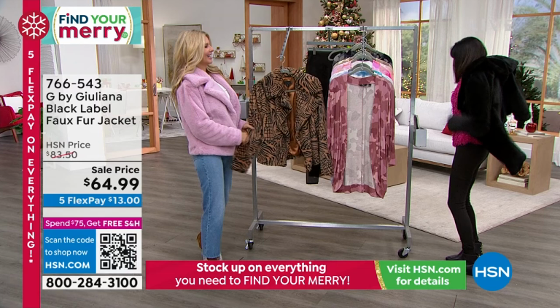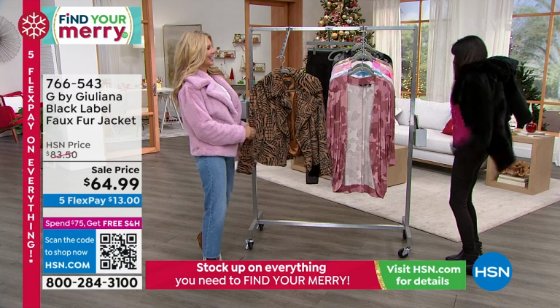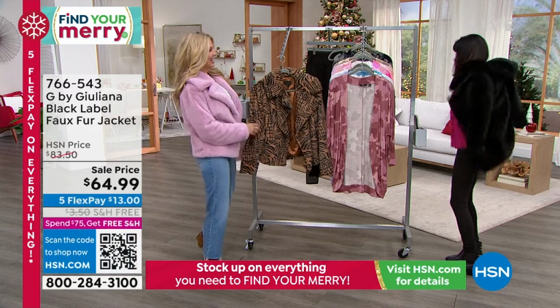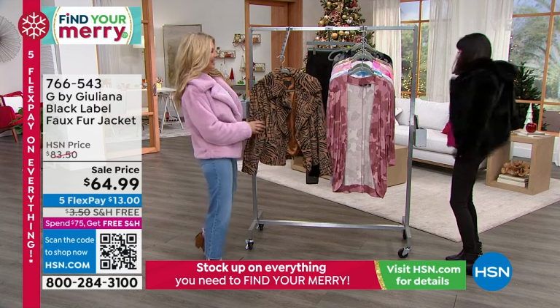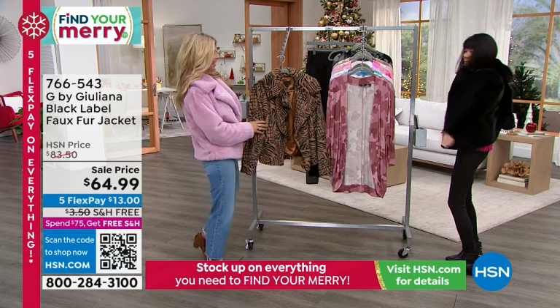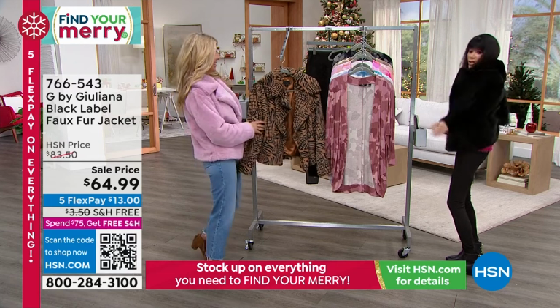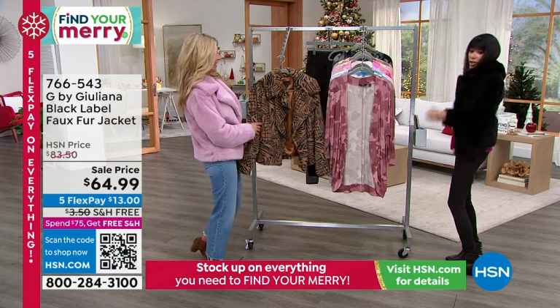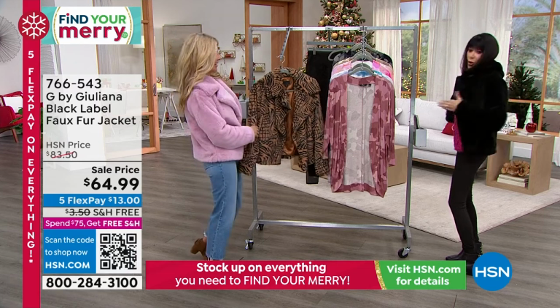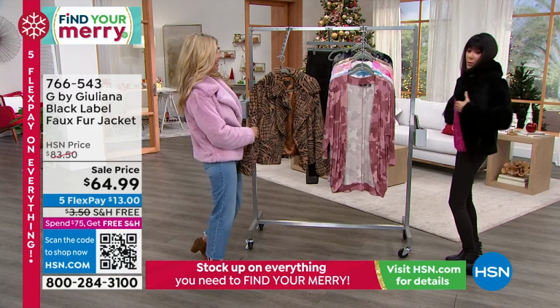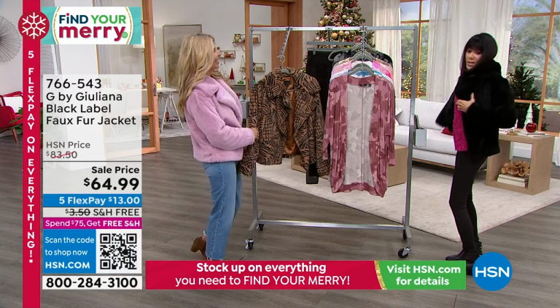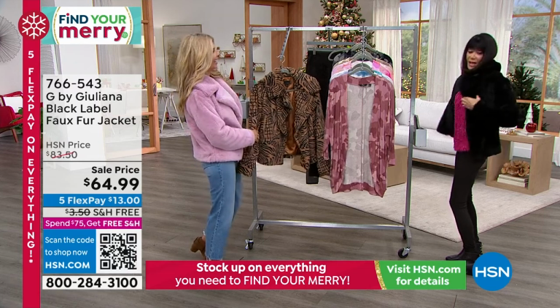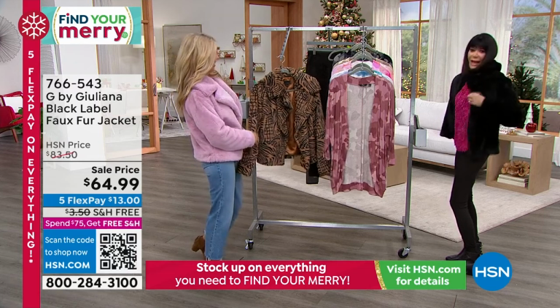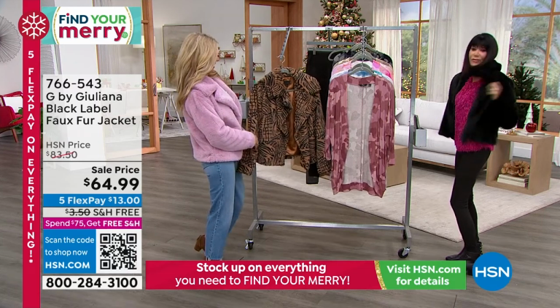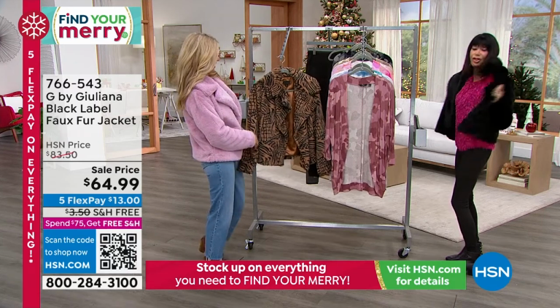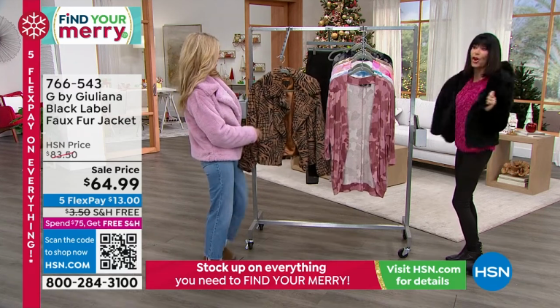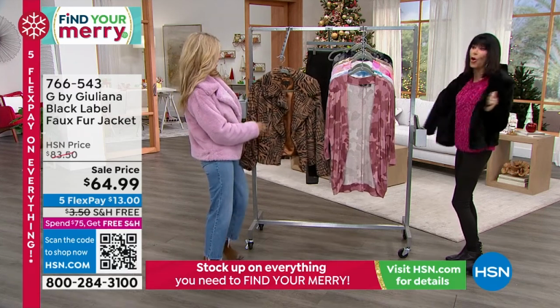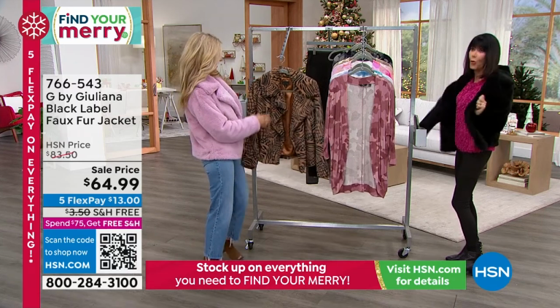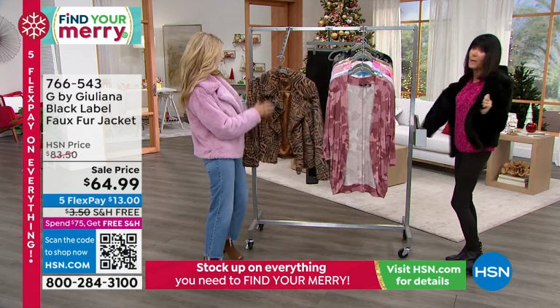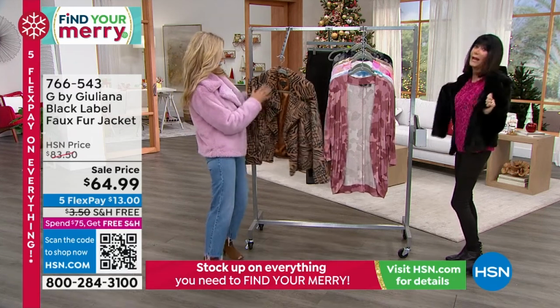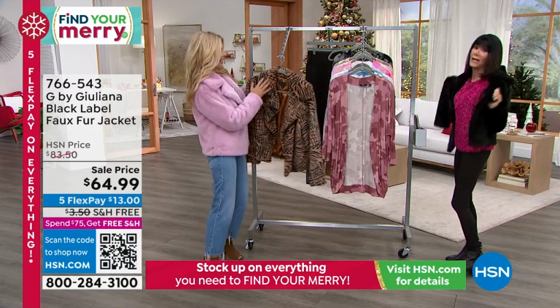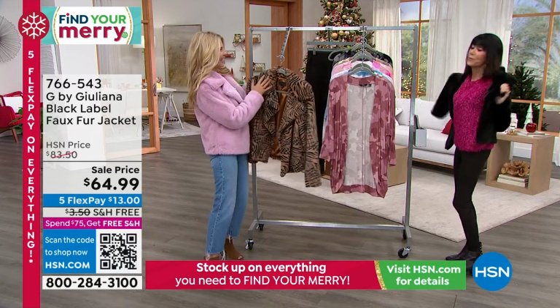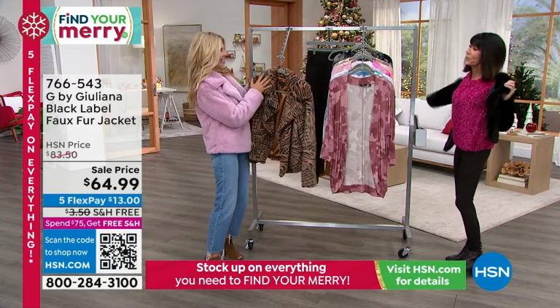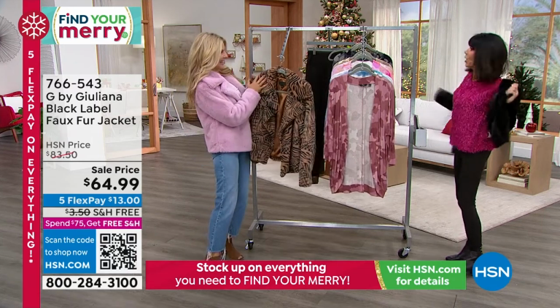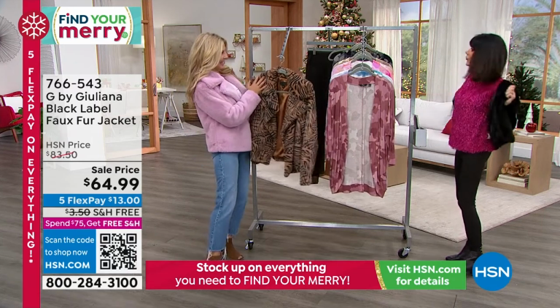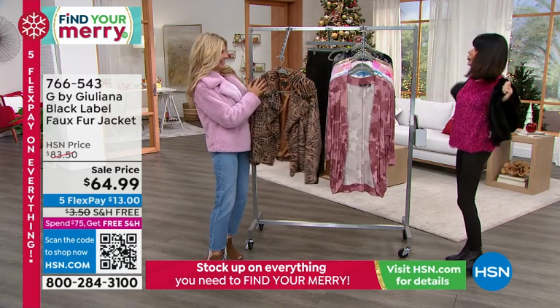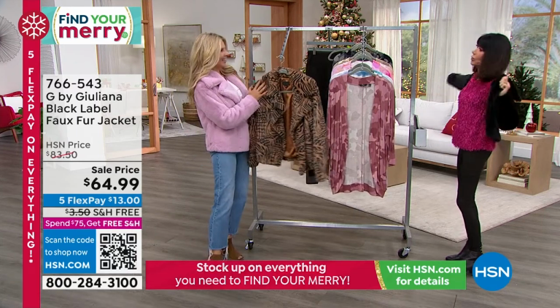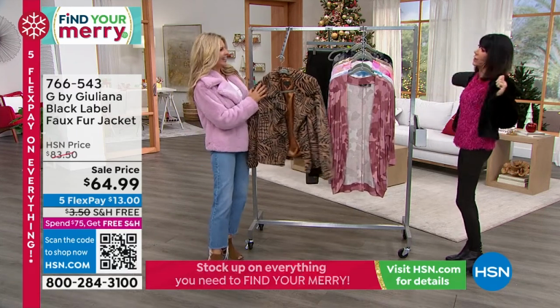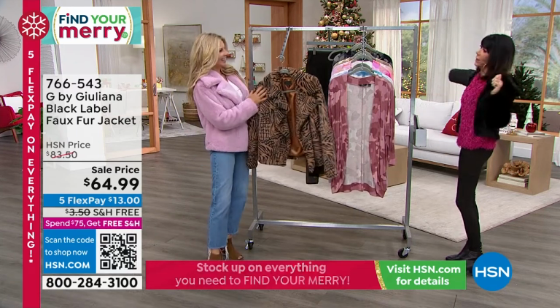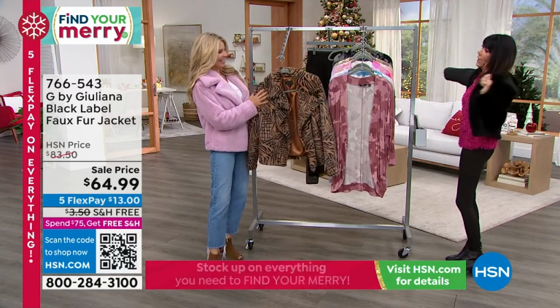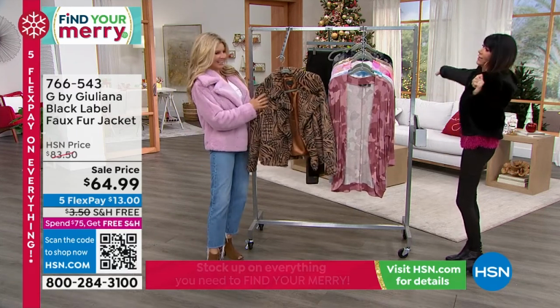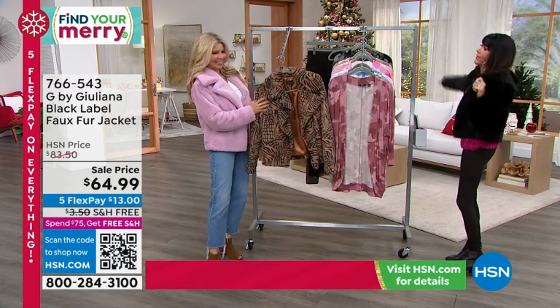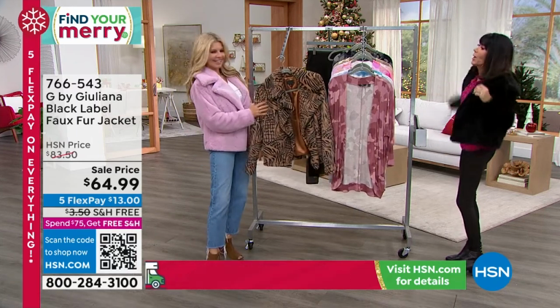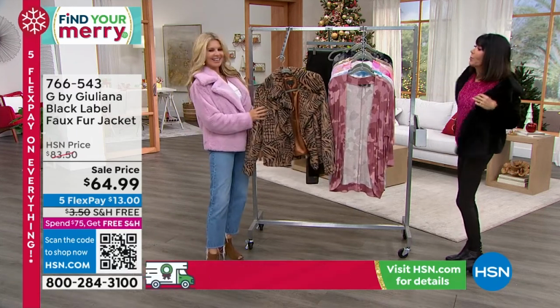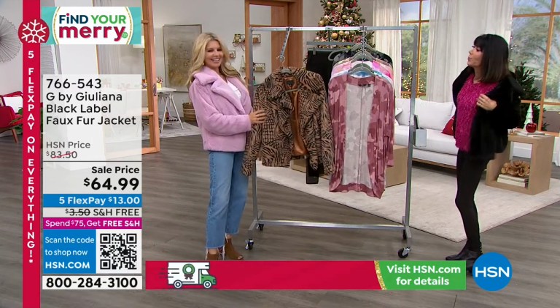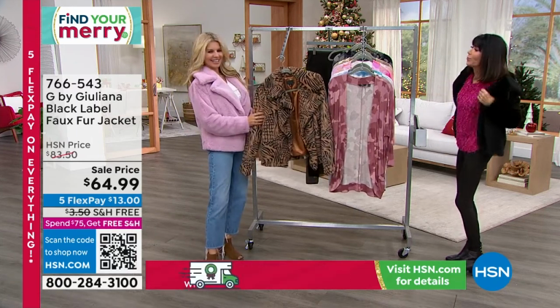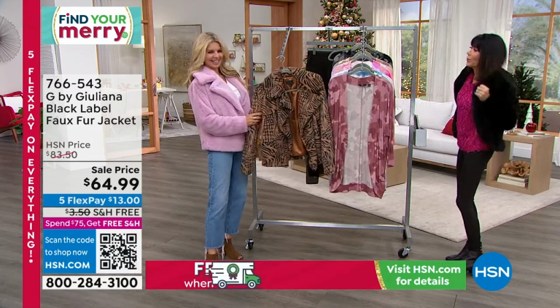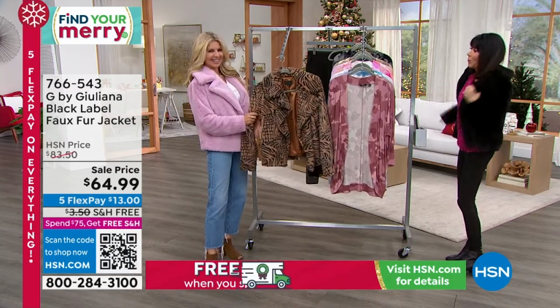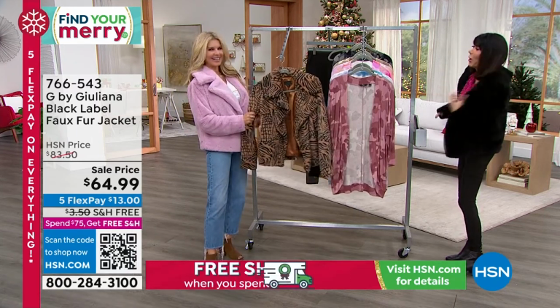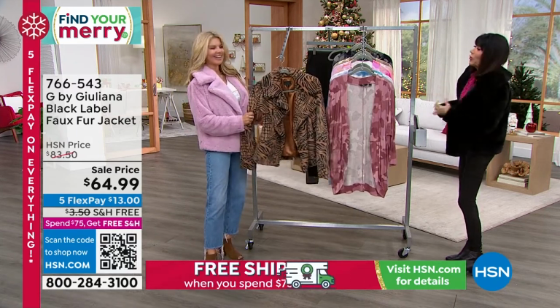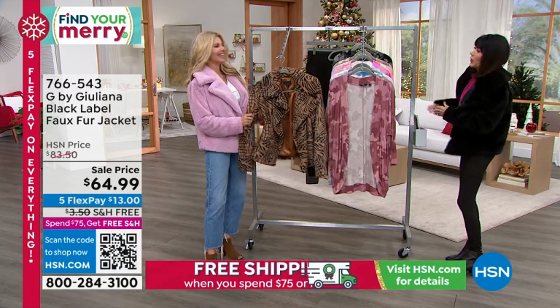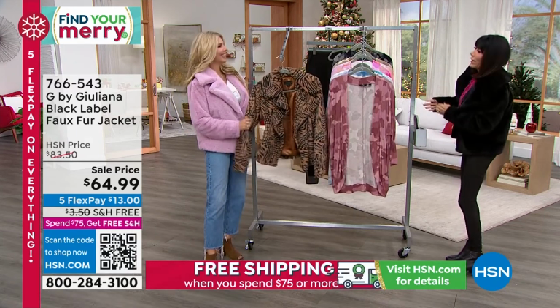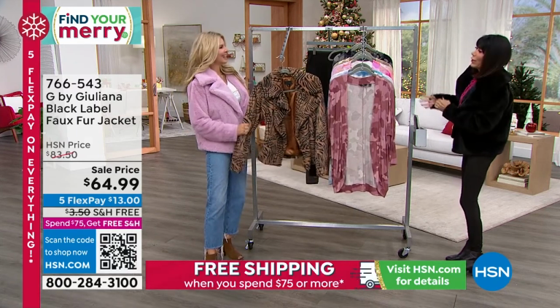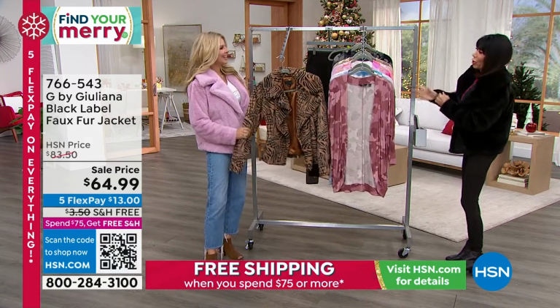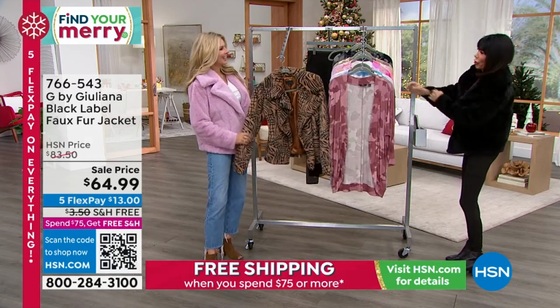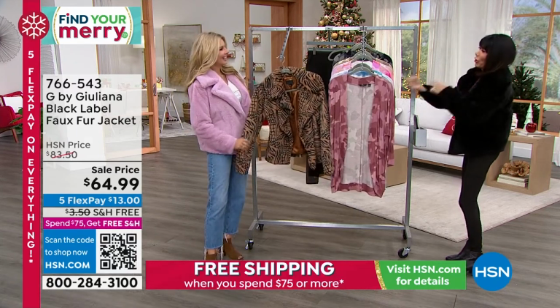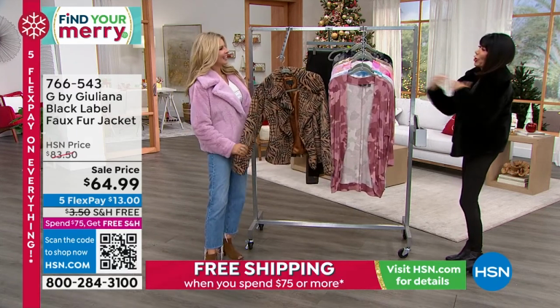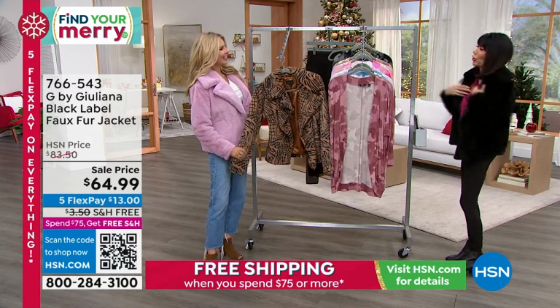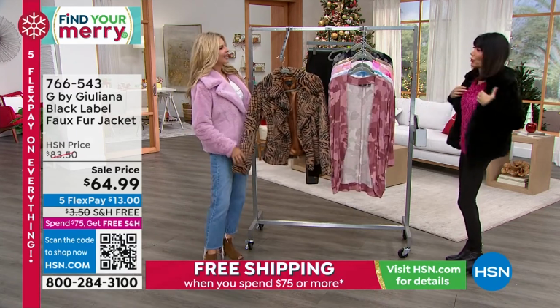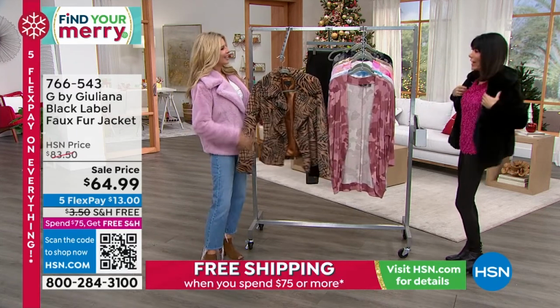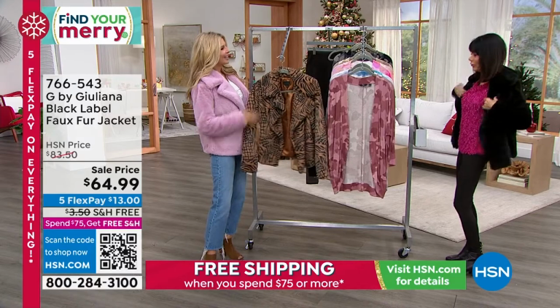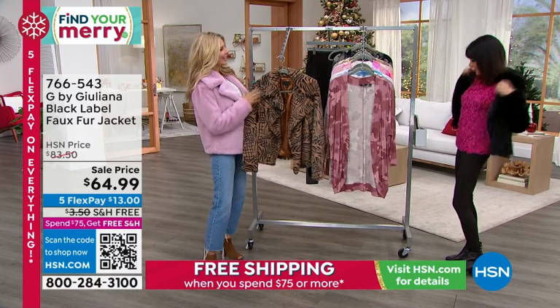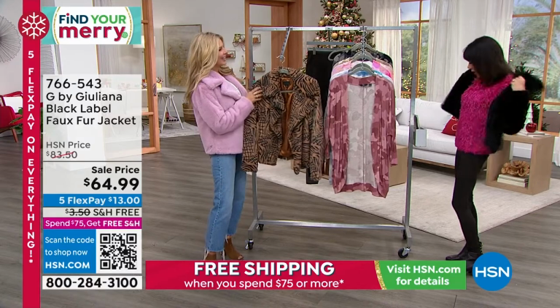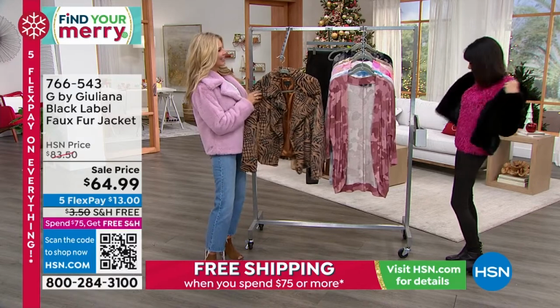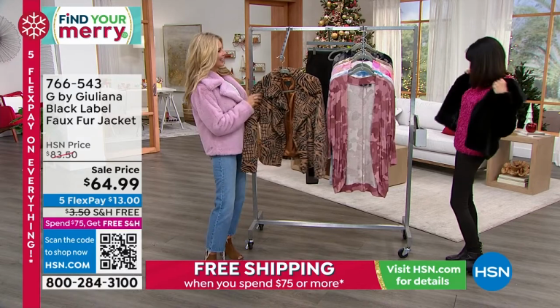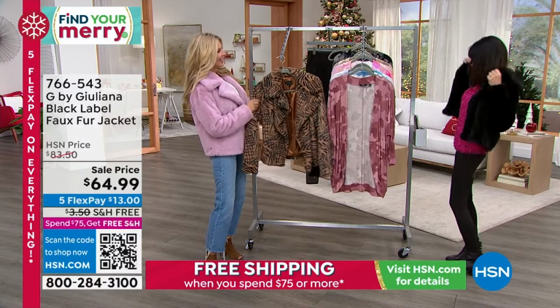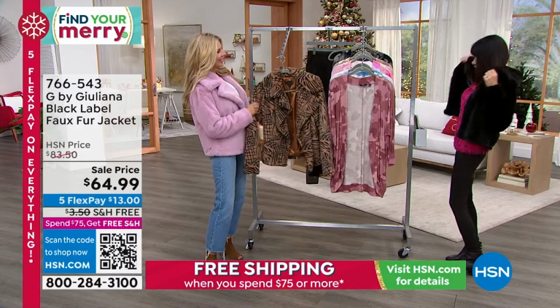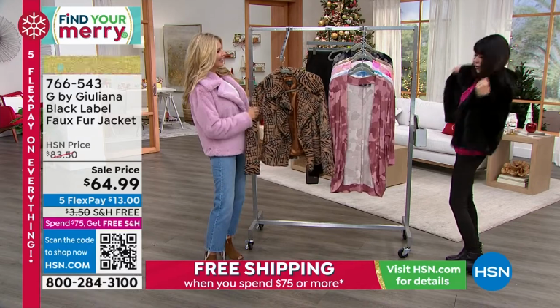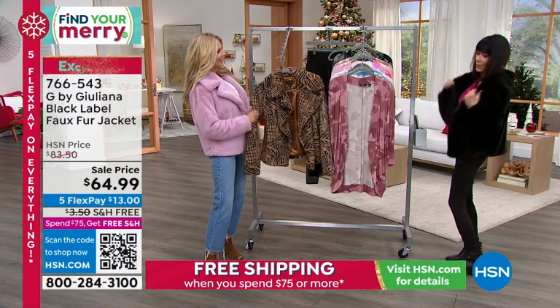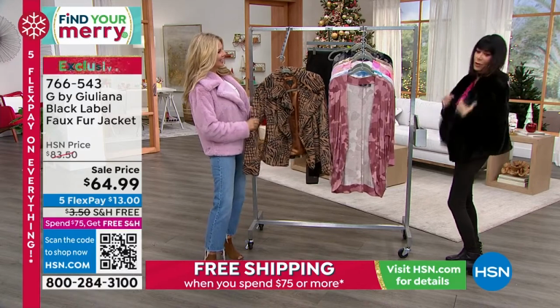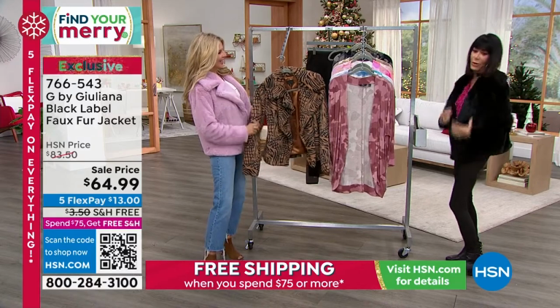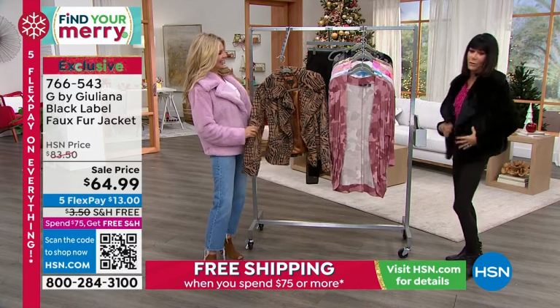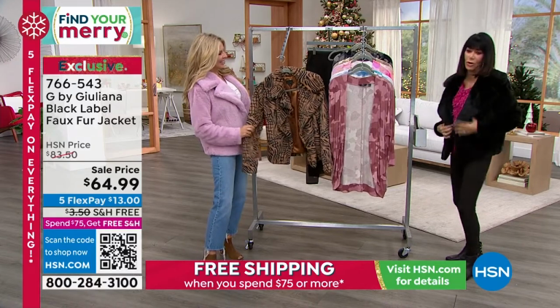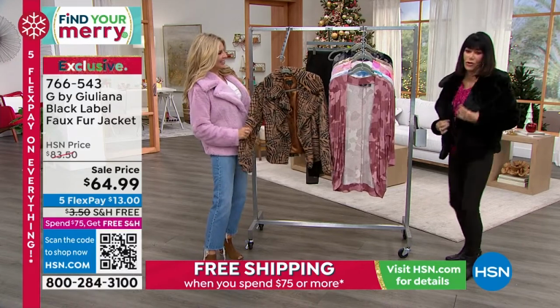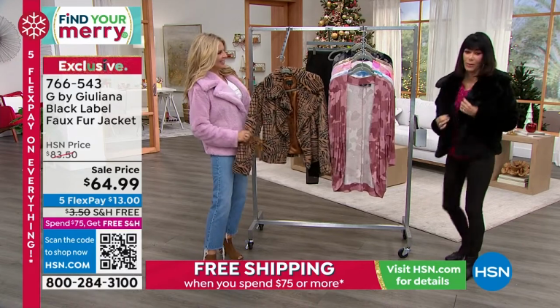I am so upset. I have so many of Juliana's — mostly like her leather jacket. She's done so many great motor jackets.